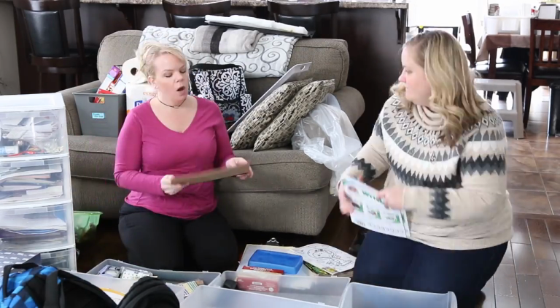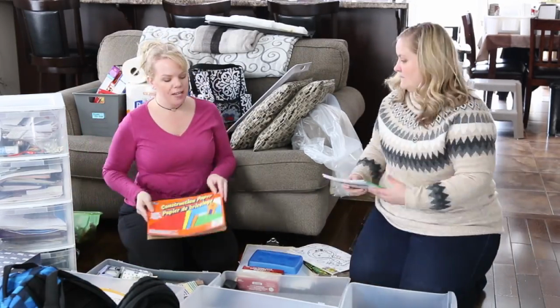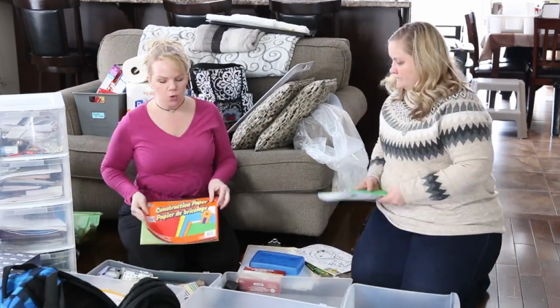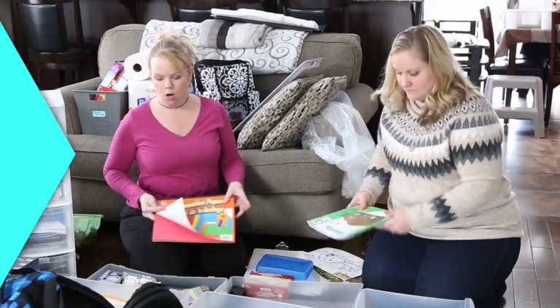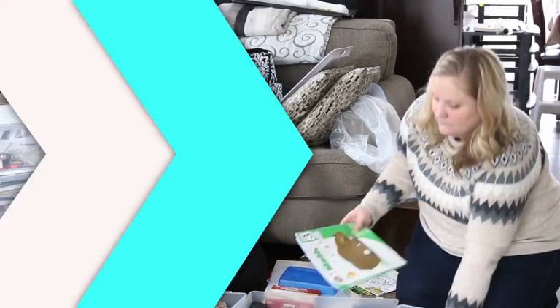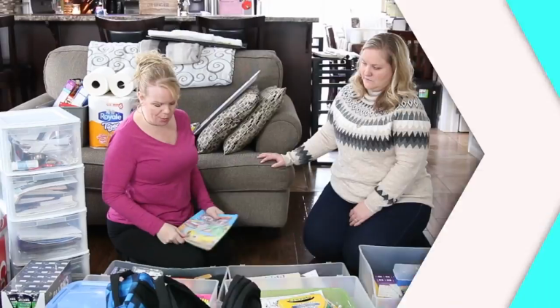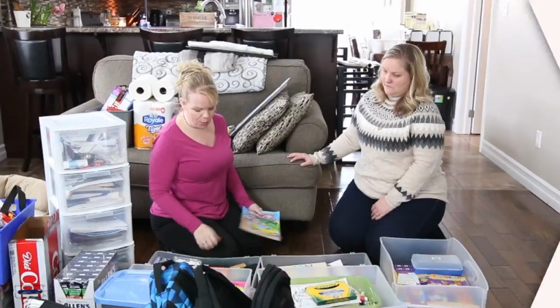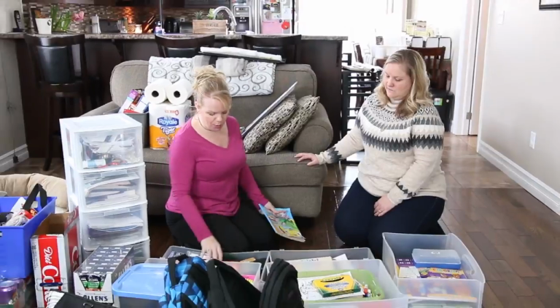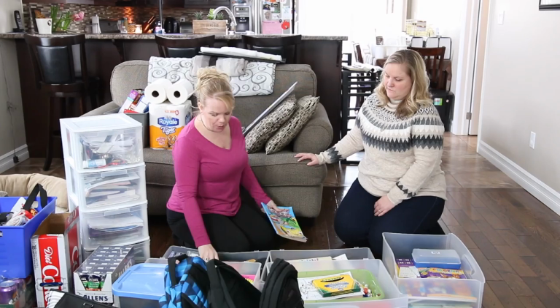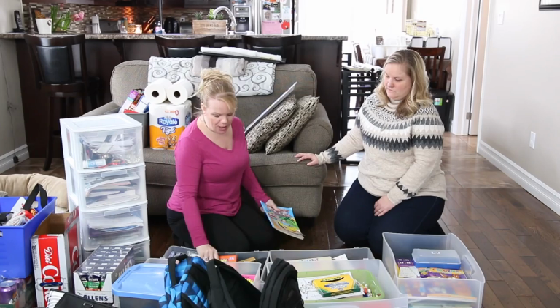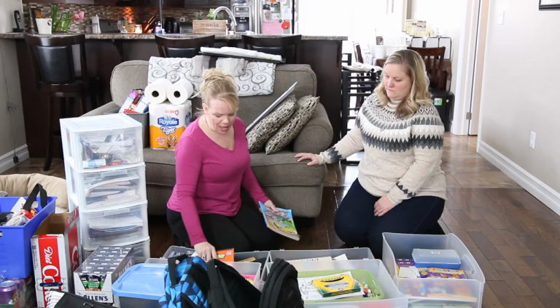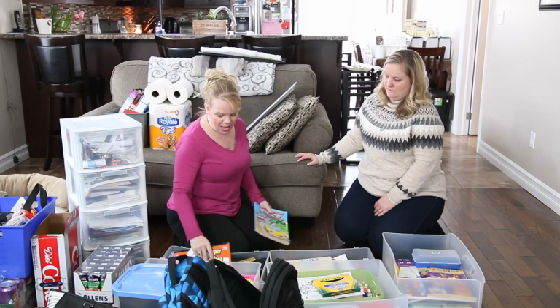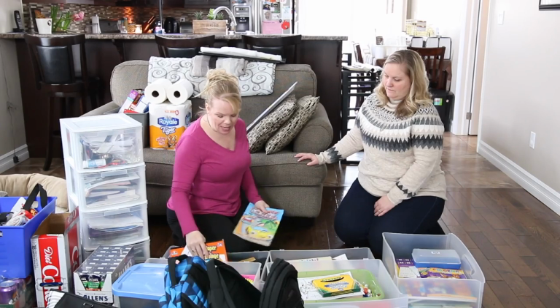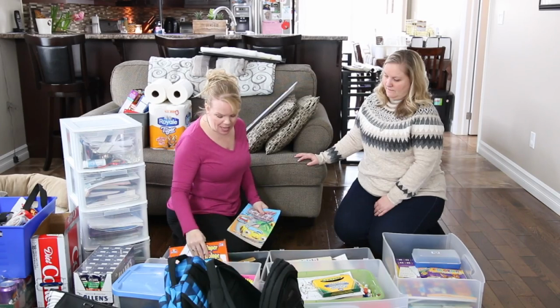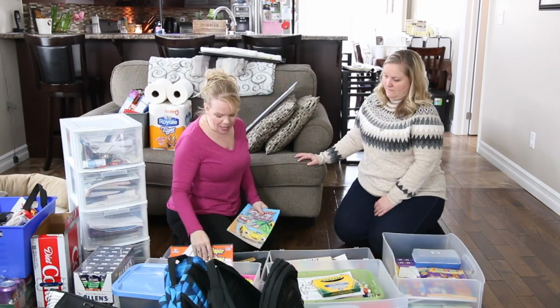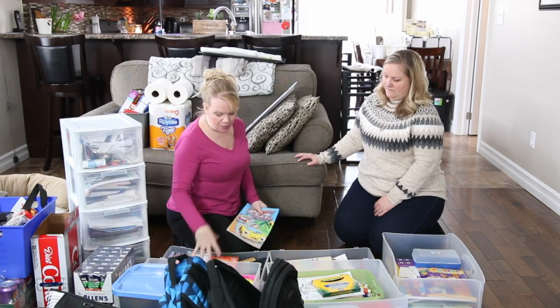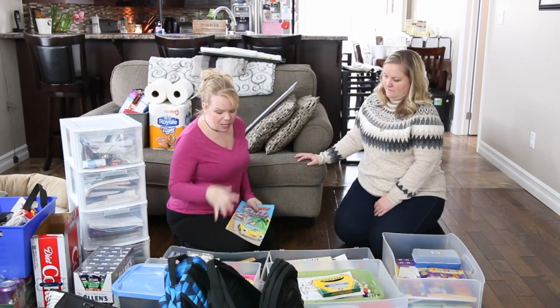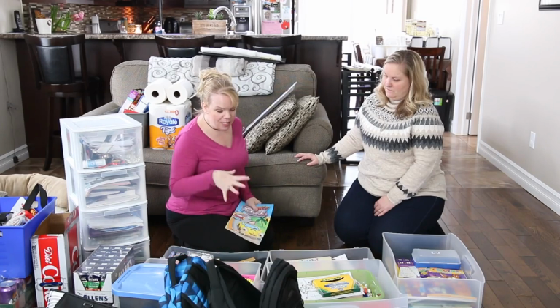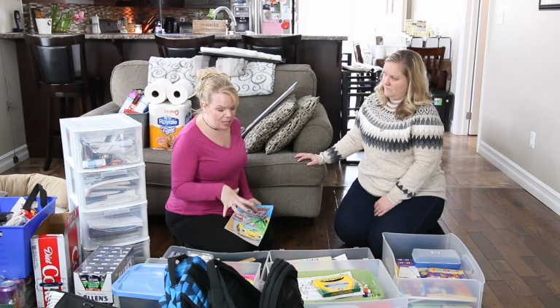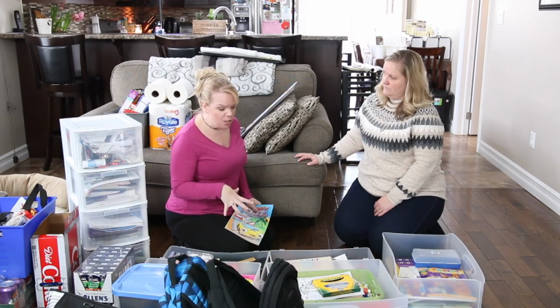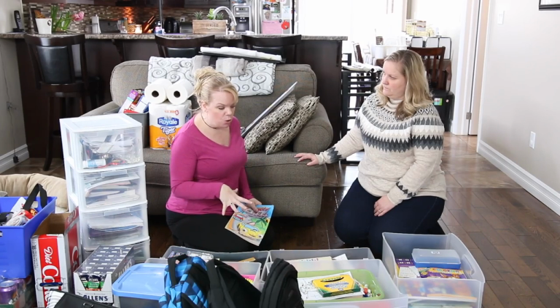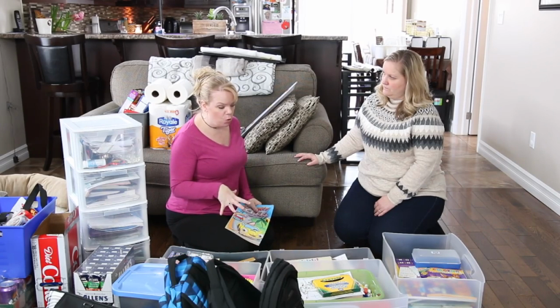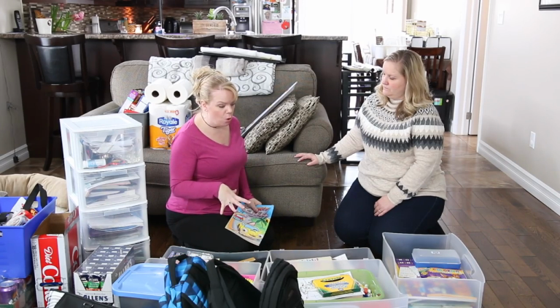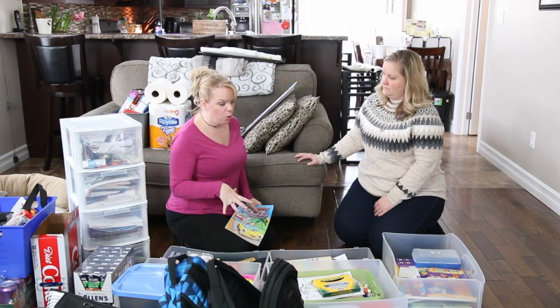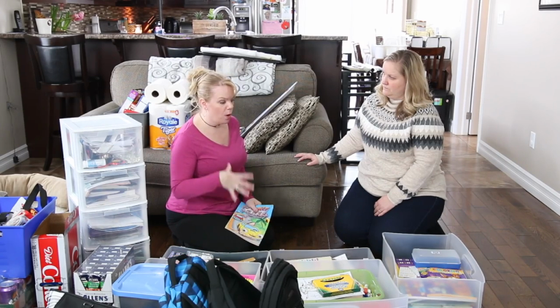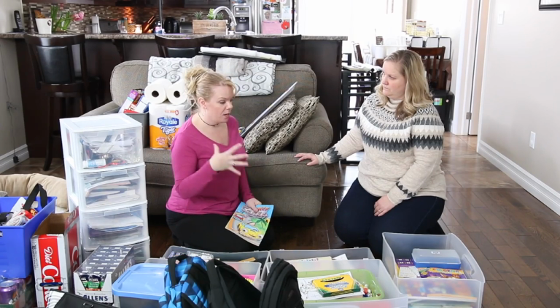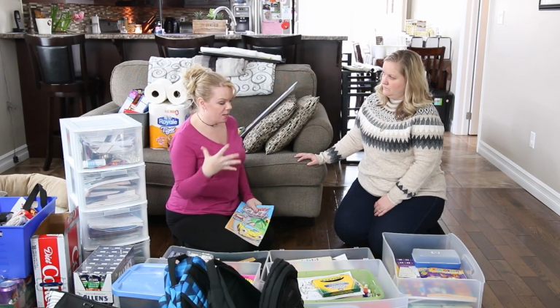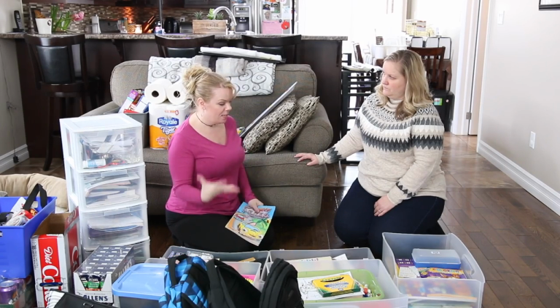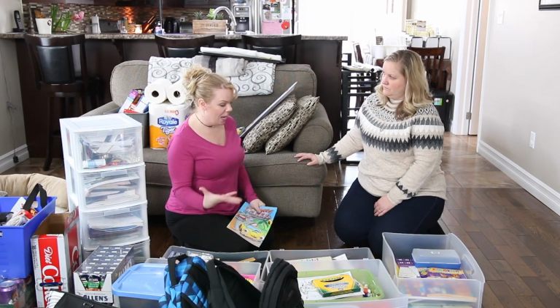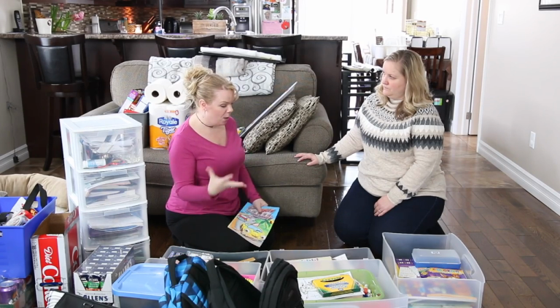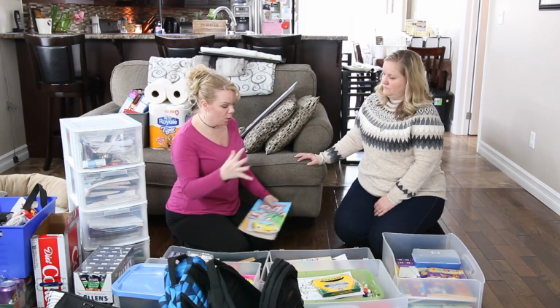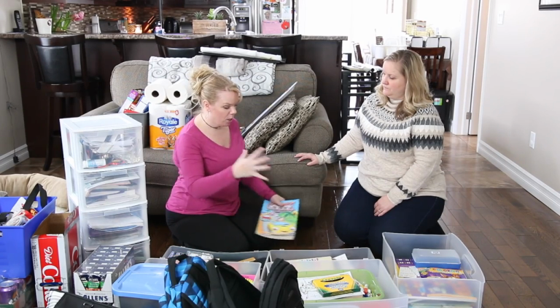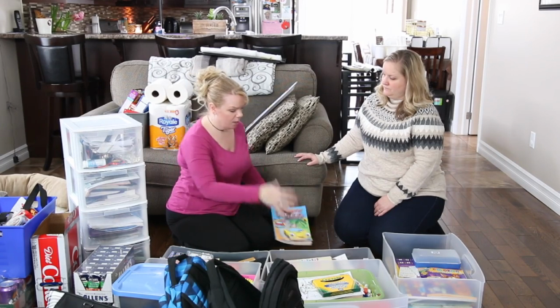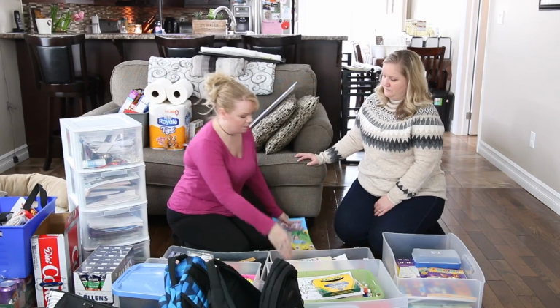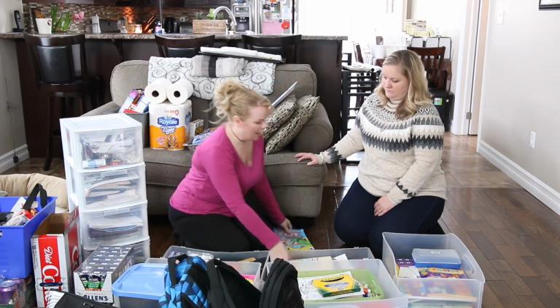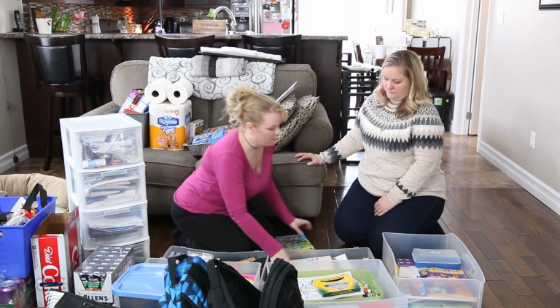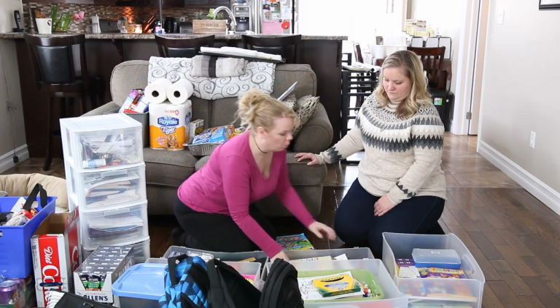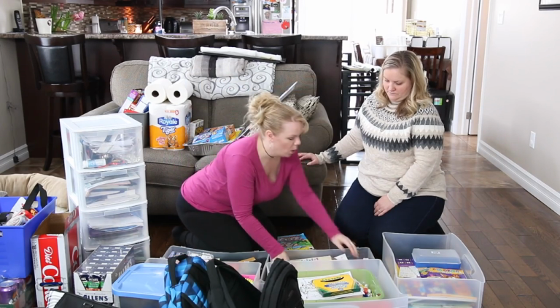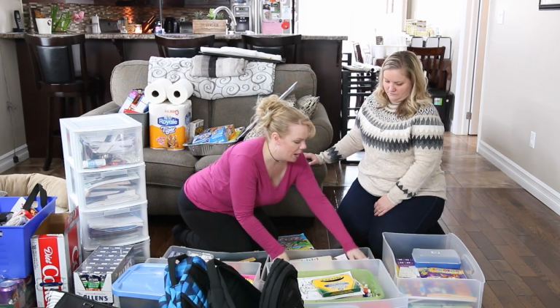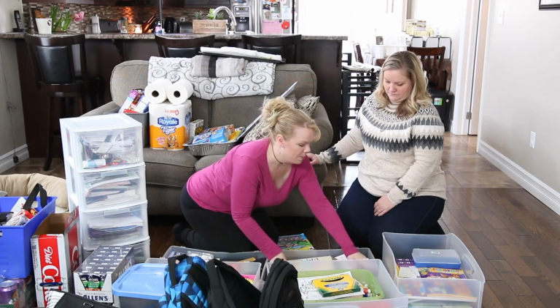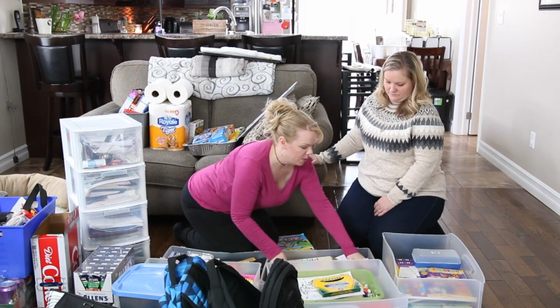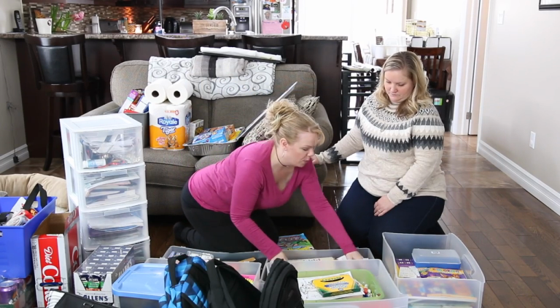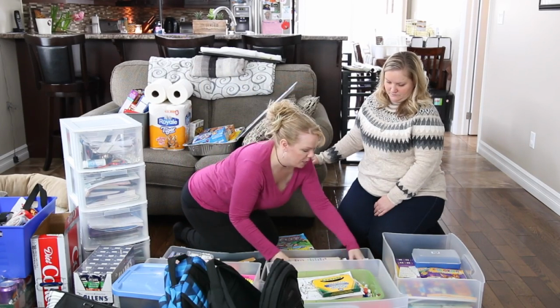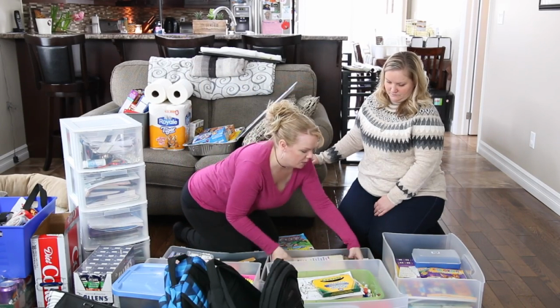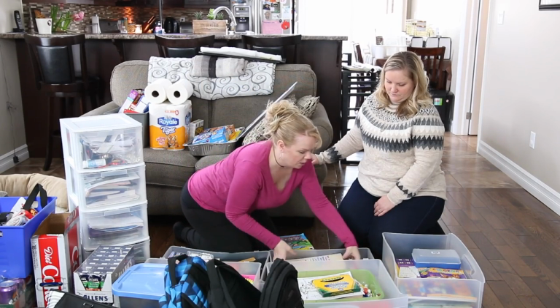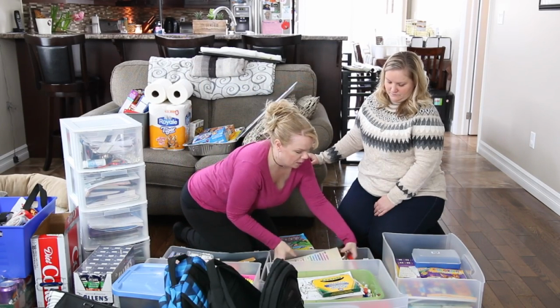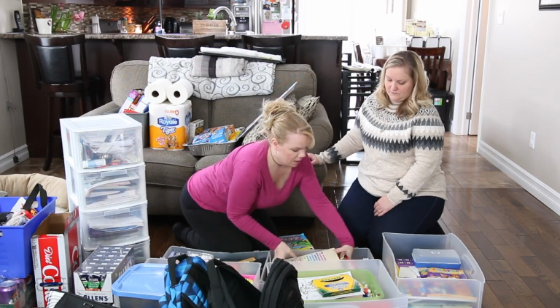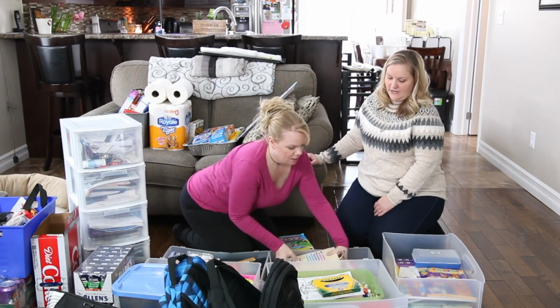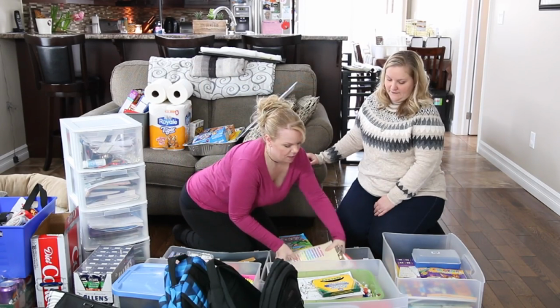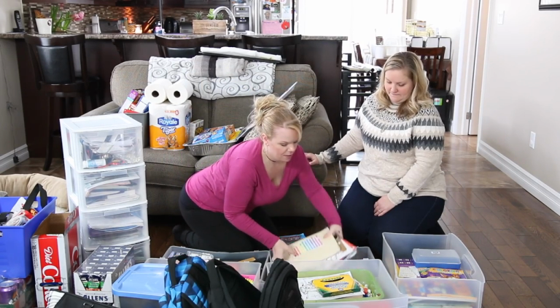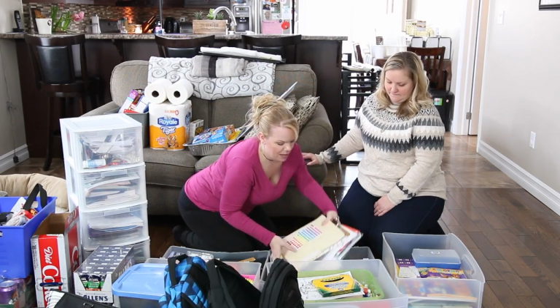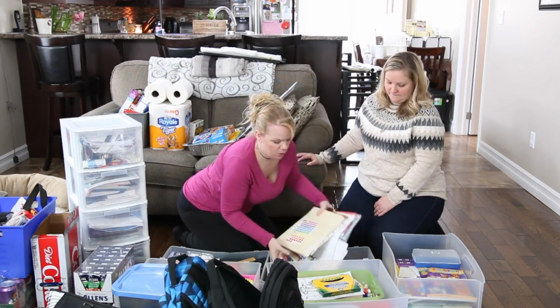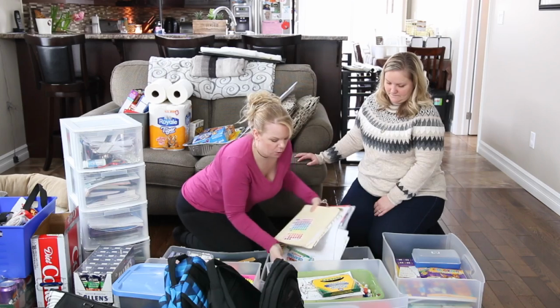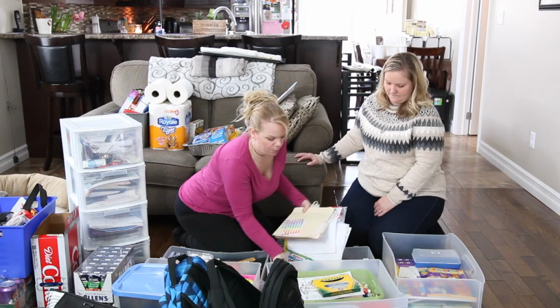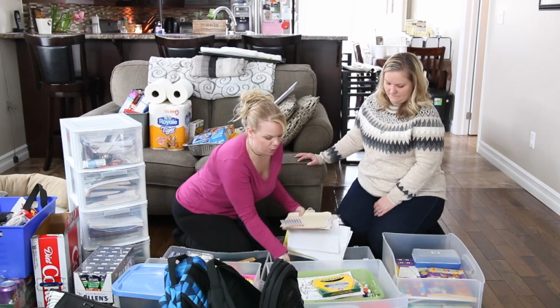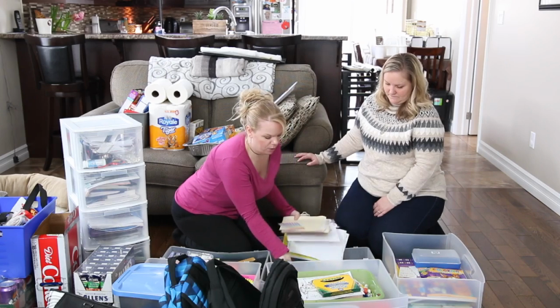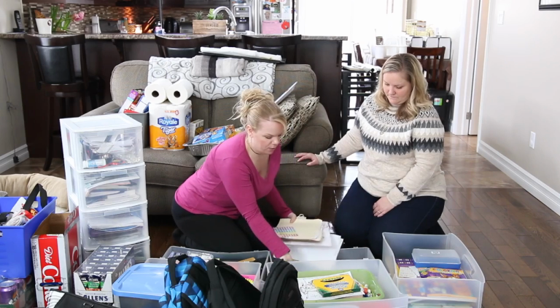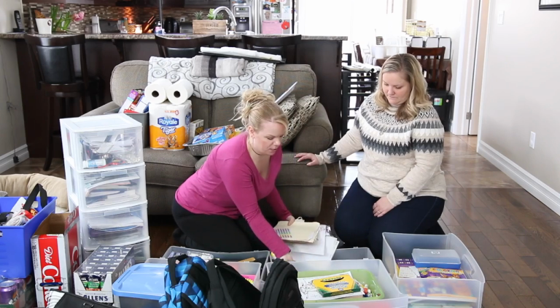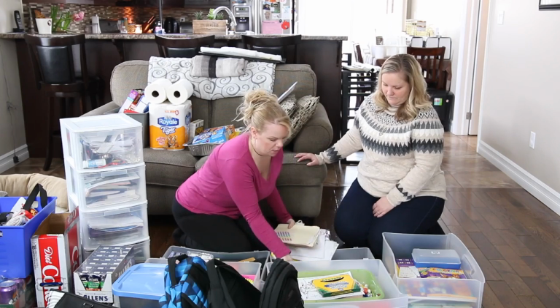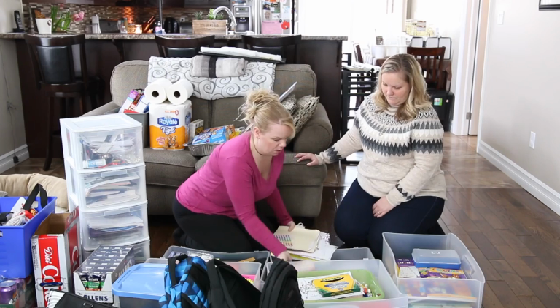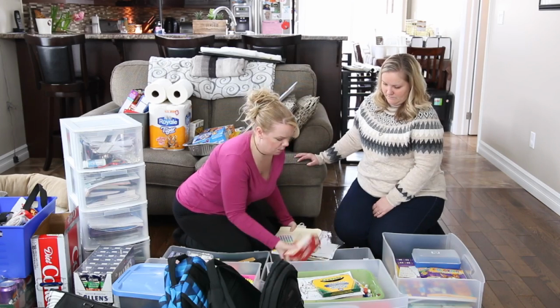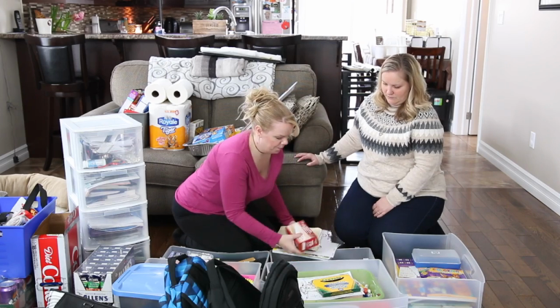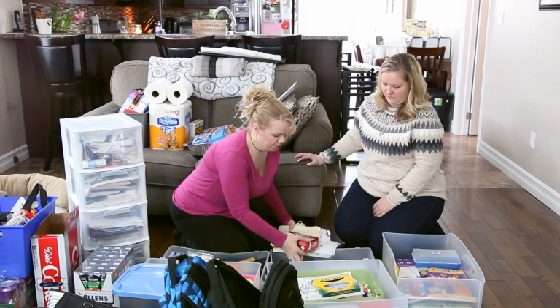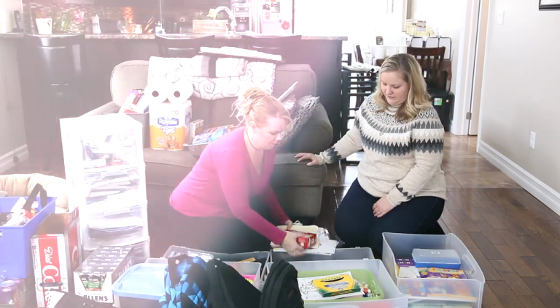What I want you to do is go through everything, and if there are things you know you want to stay, we're going to have one empty bin here that you can put those in too.